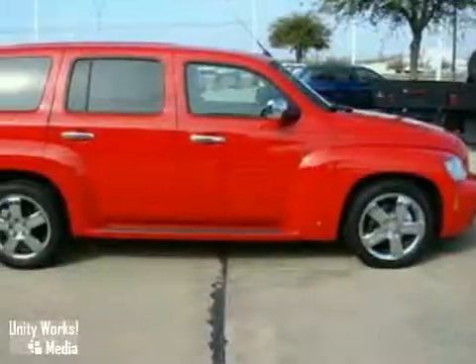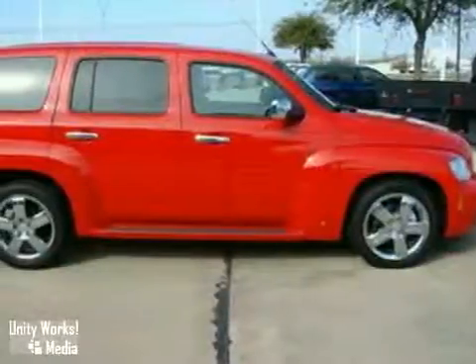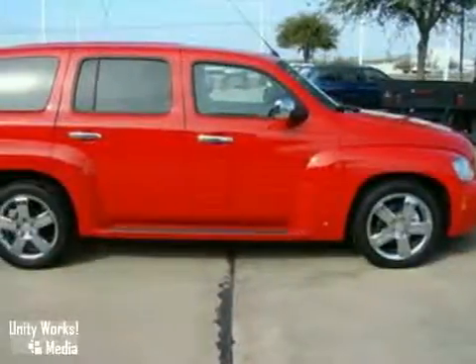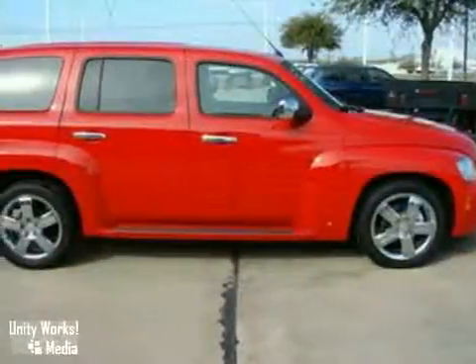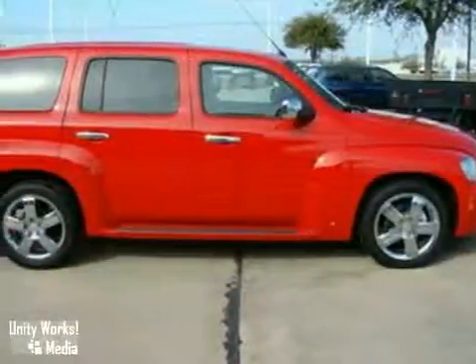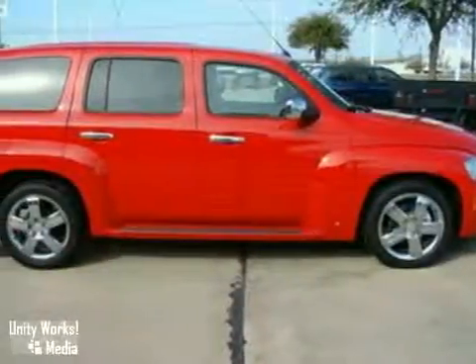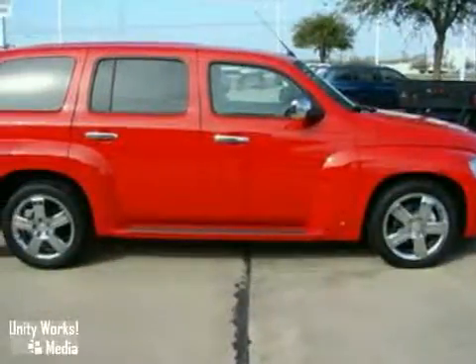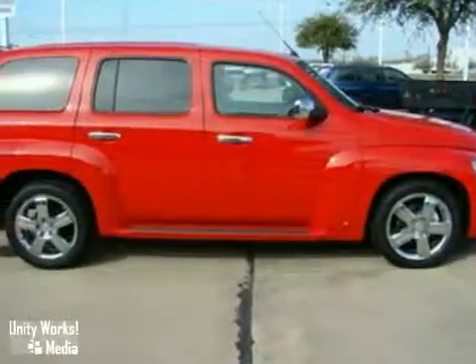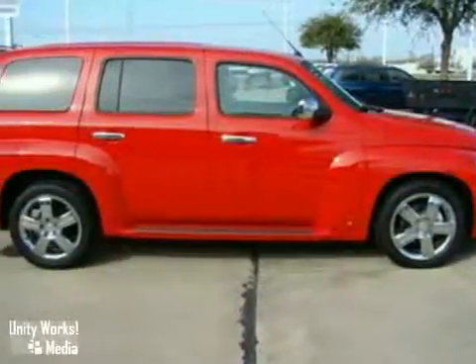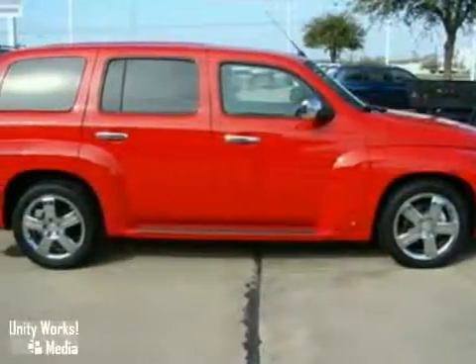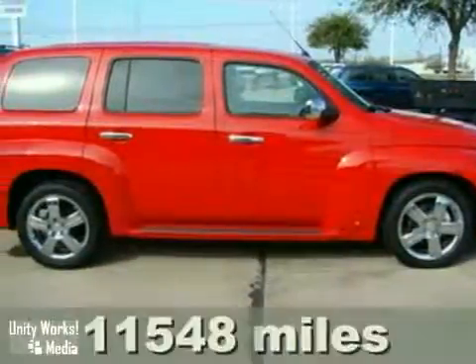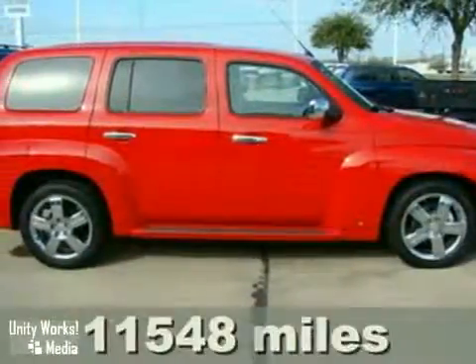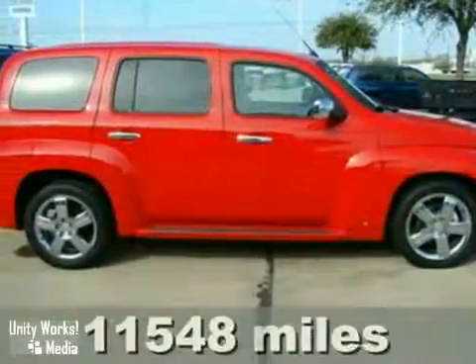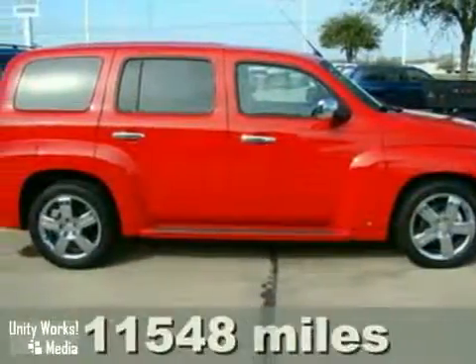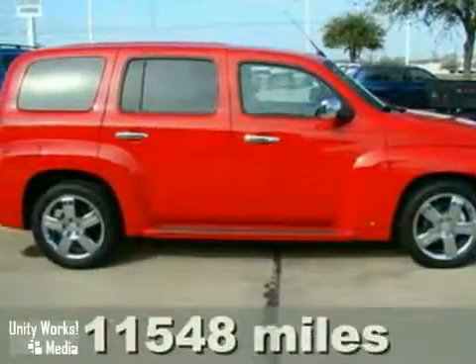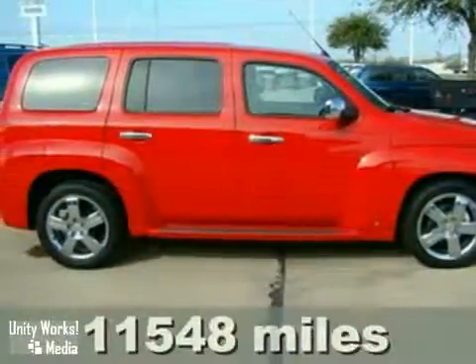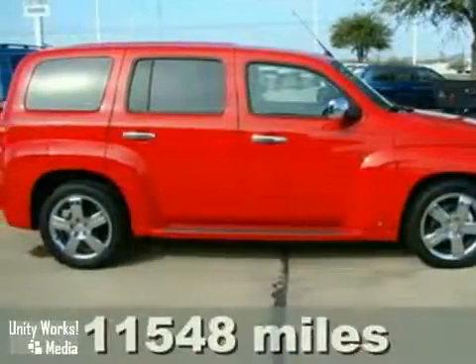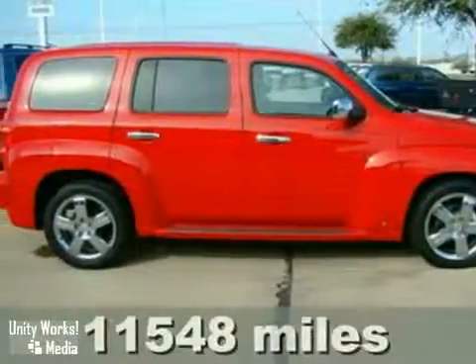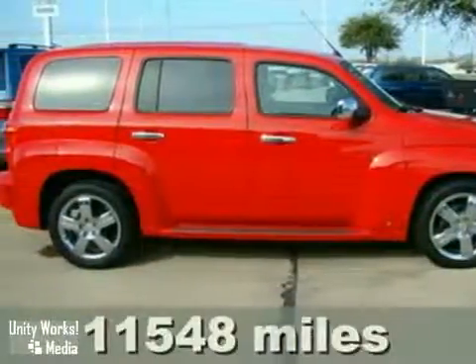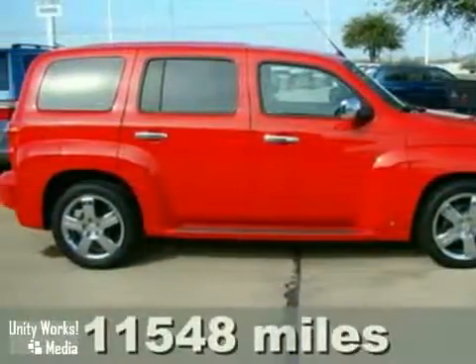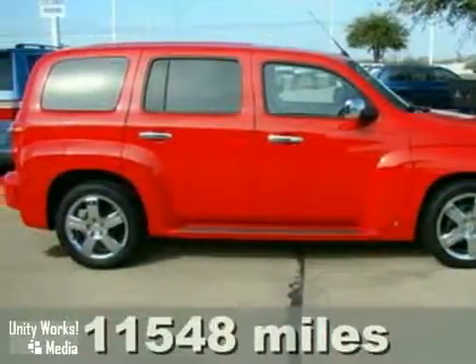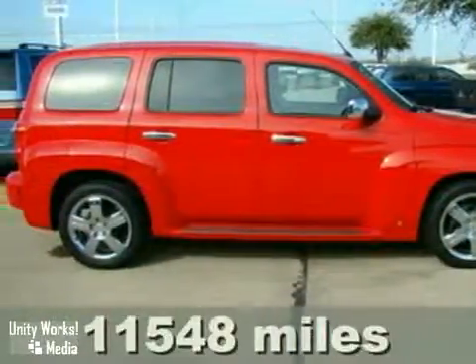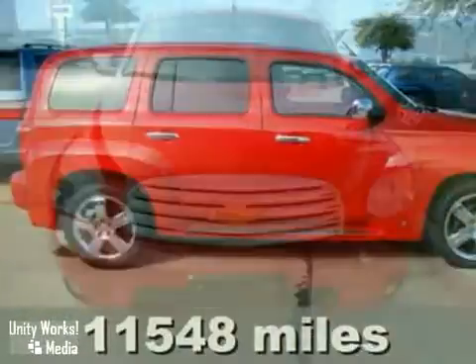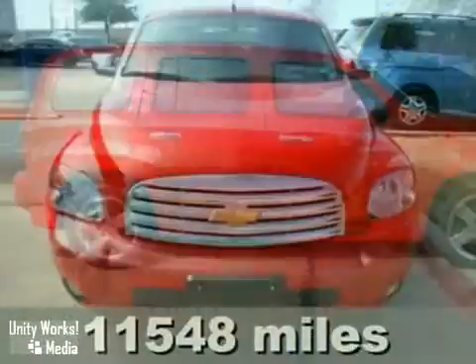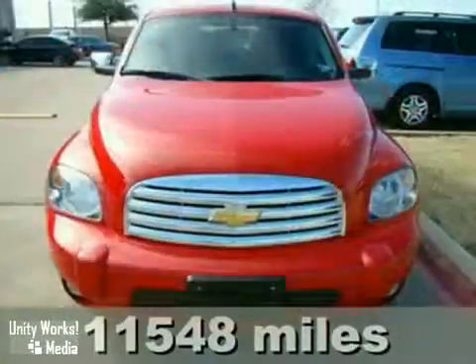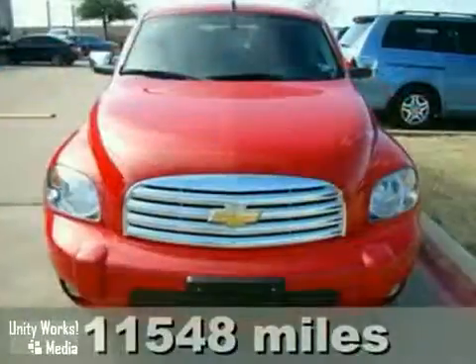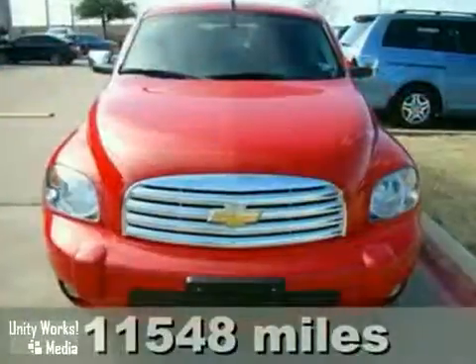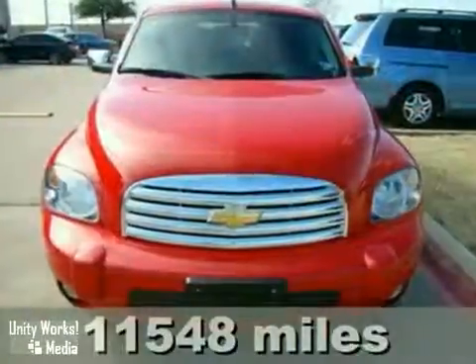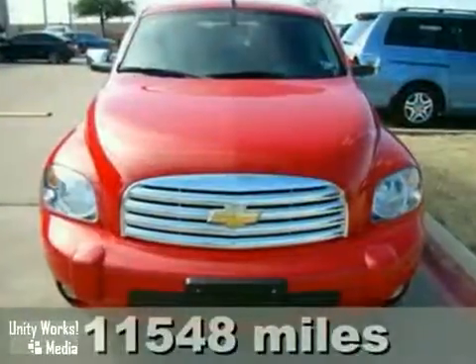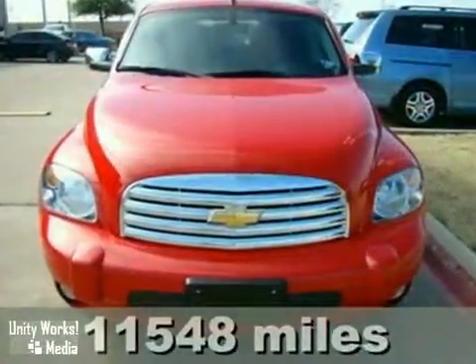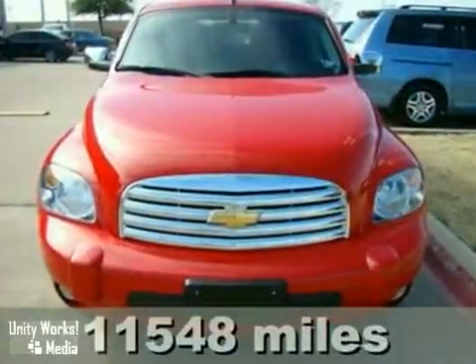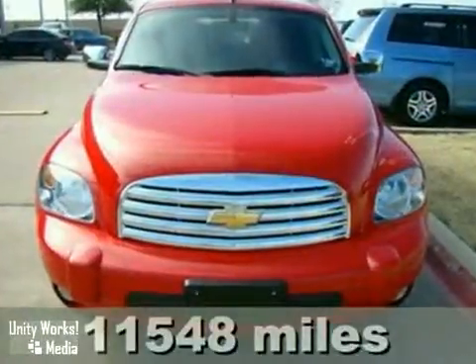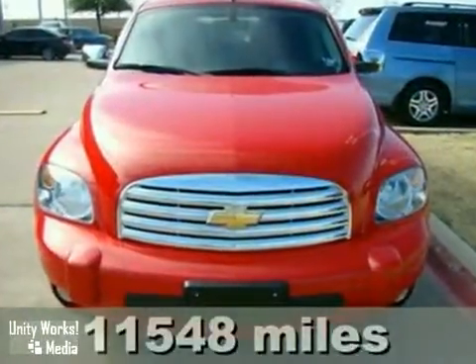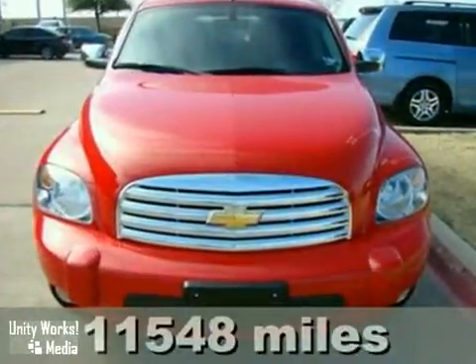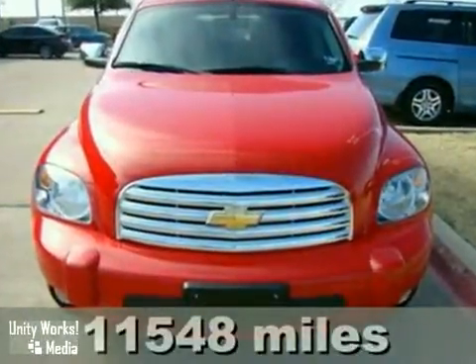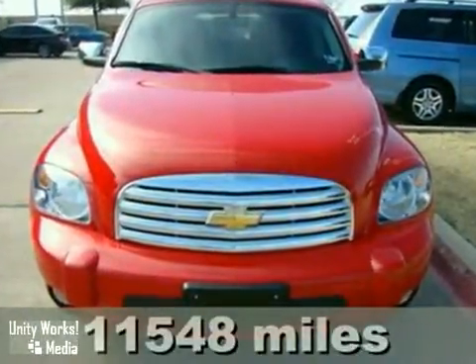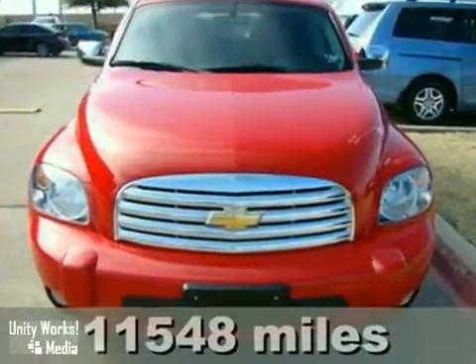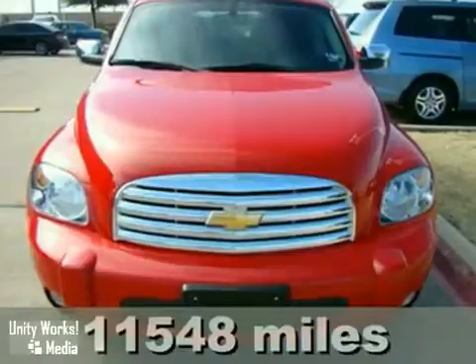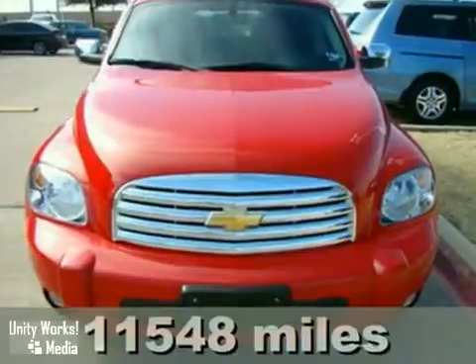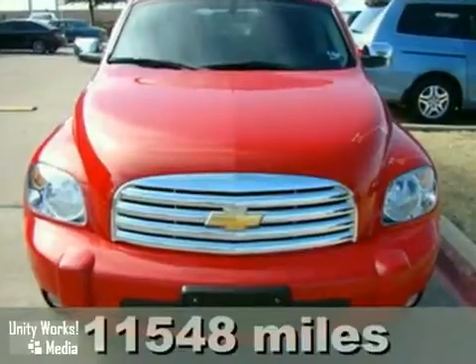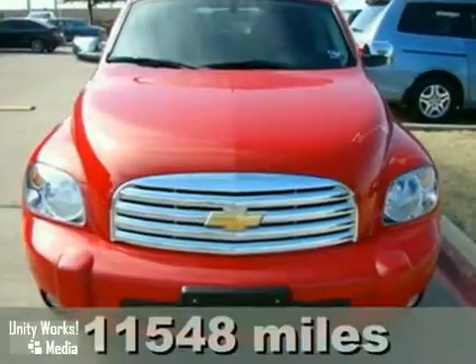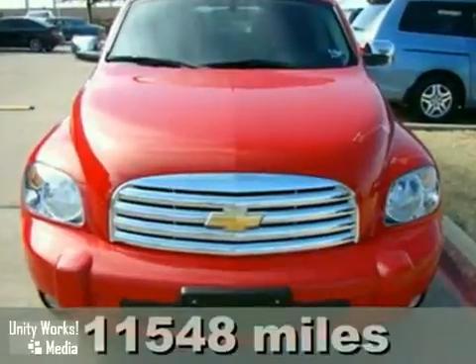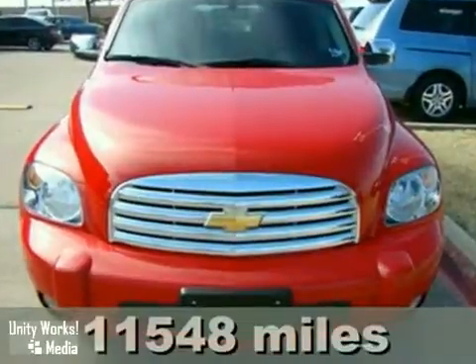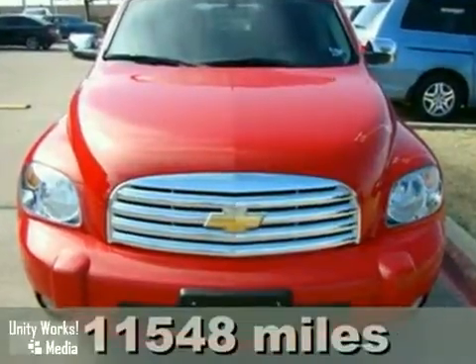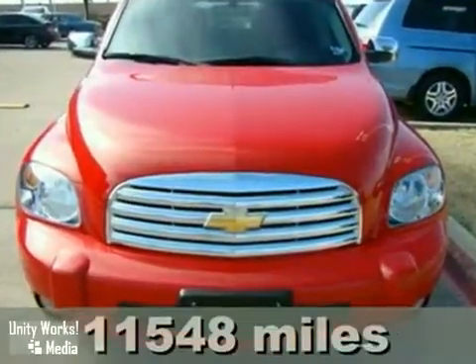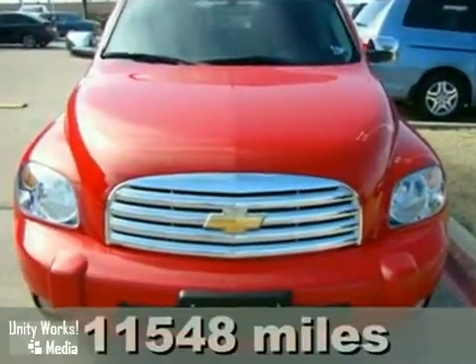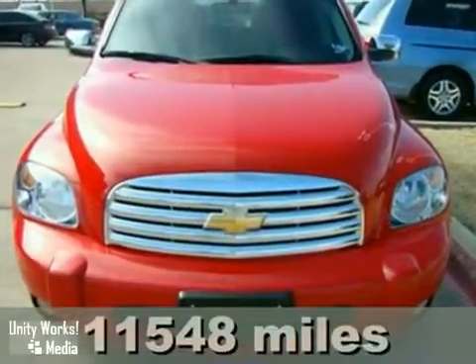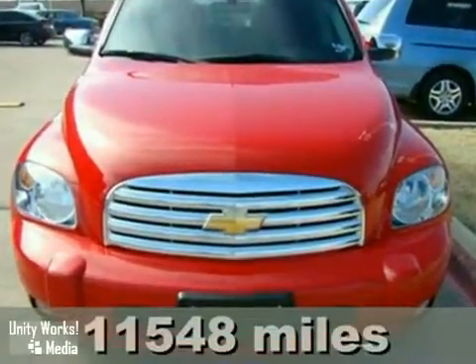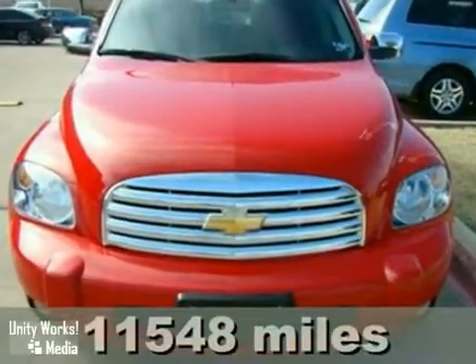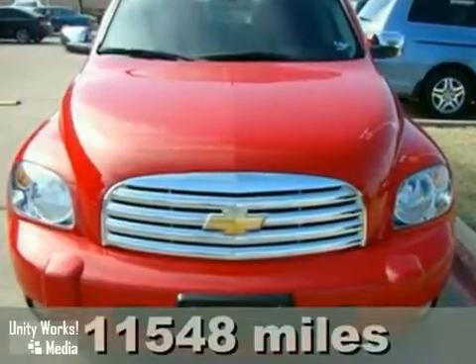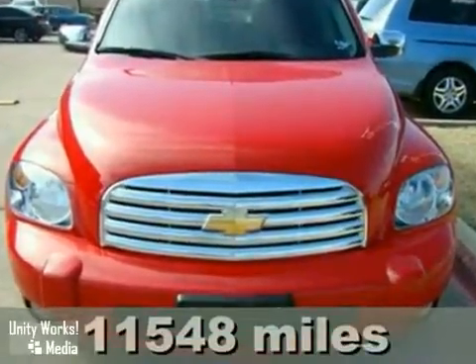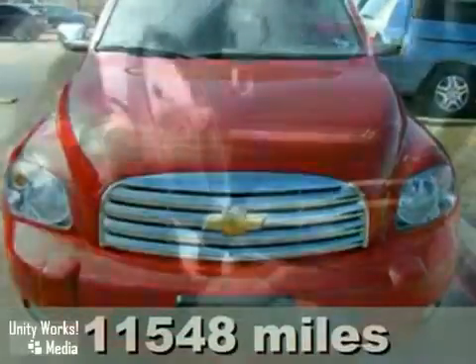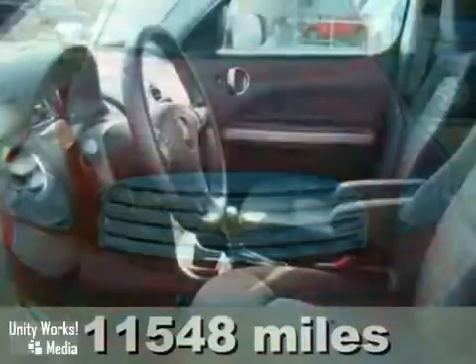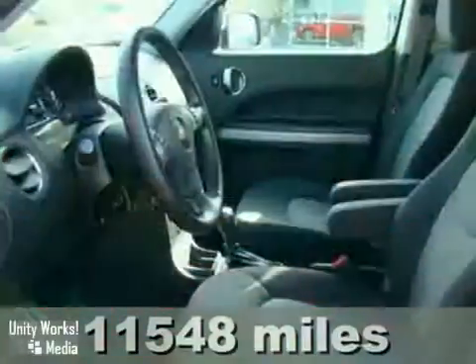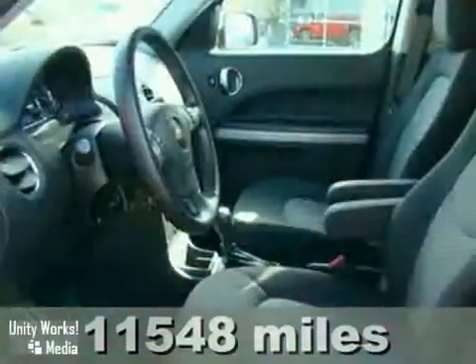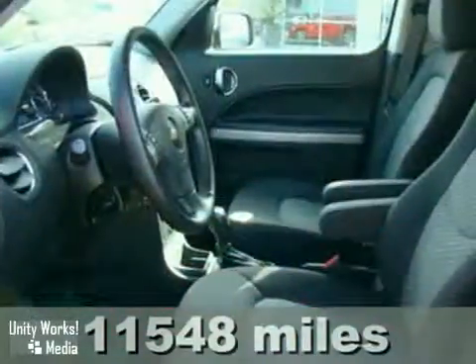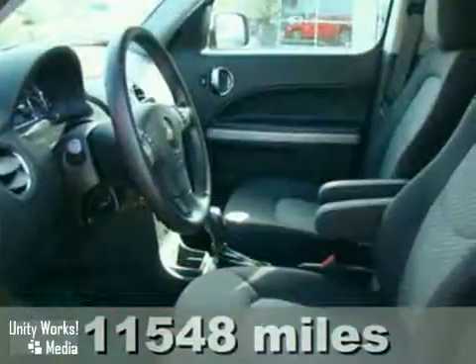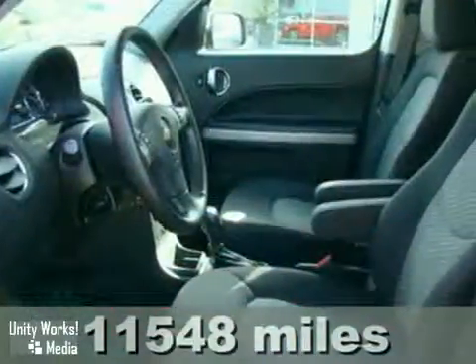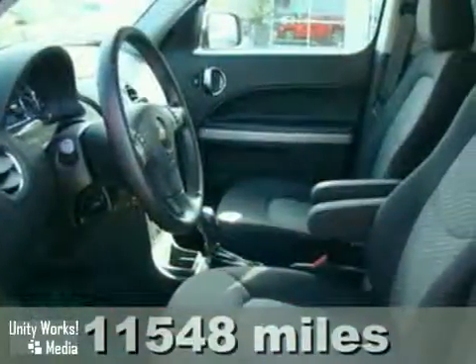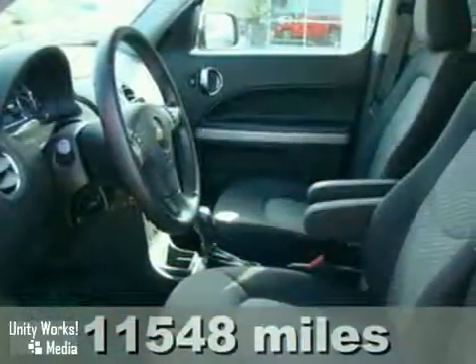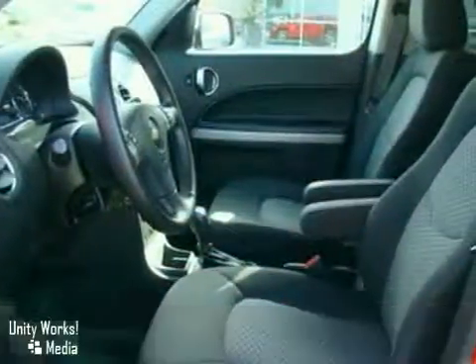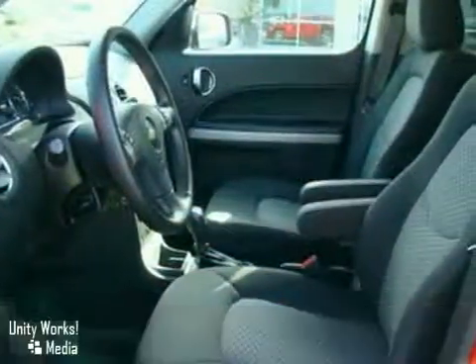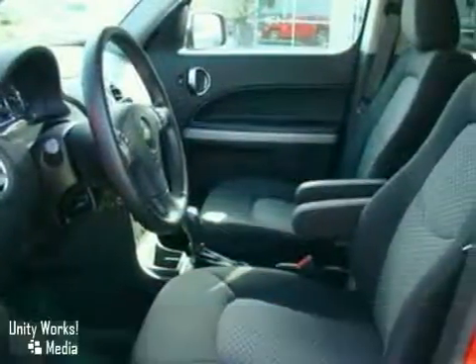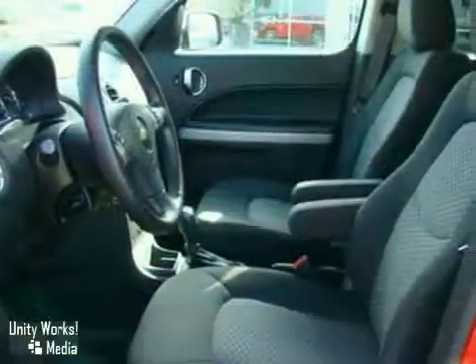We think you'll like this one-owner 2009 Chevrolet HHR. It has alloy wheels, CD player, and climate control.